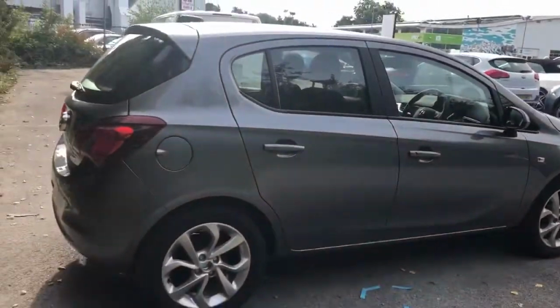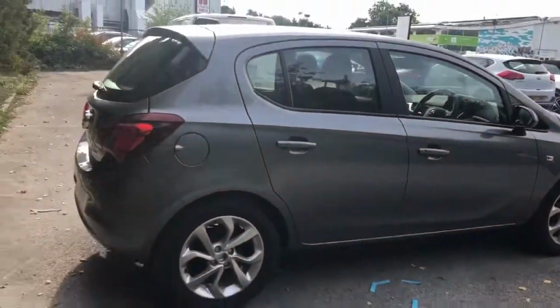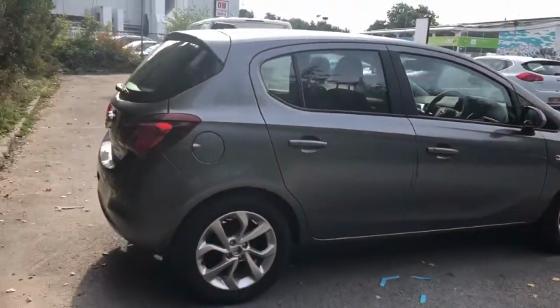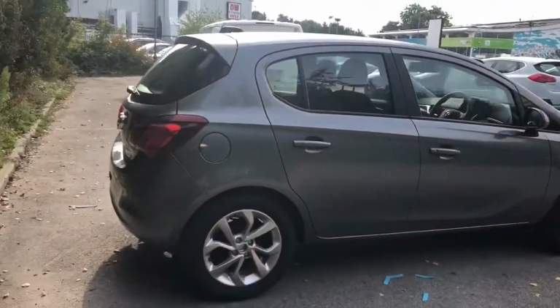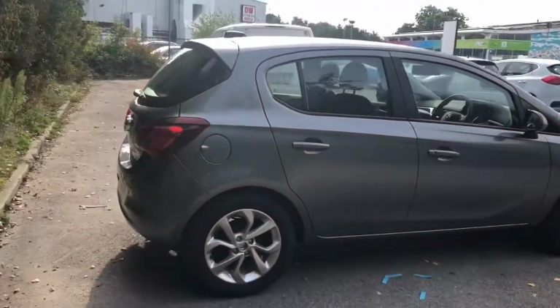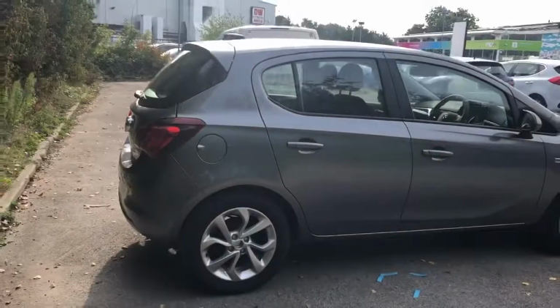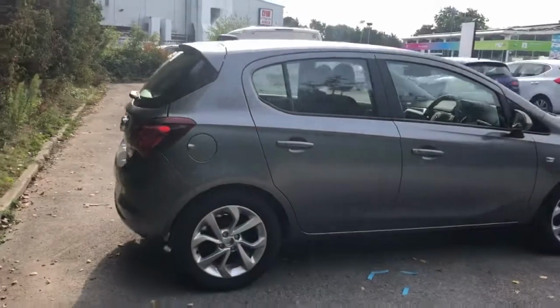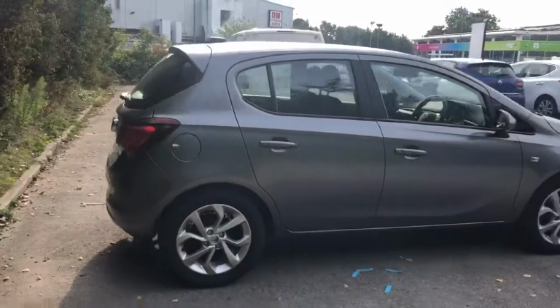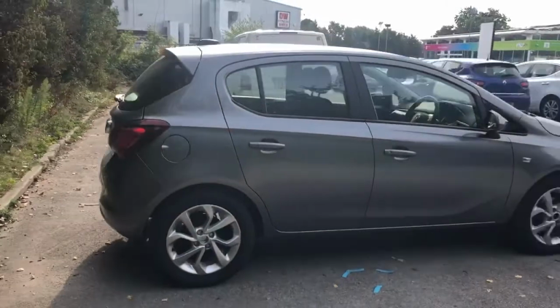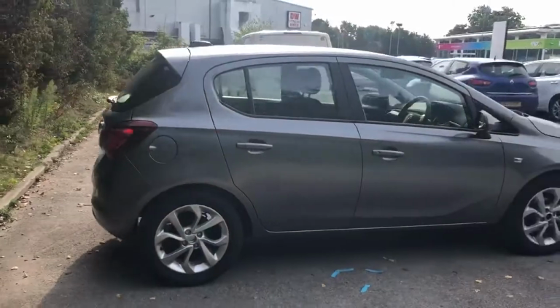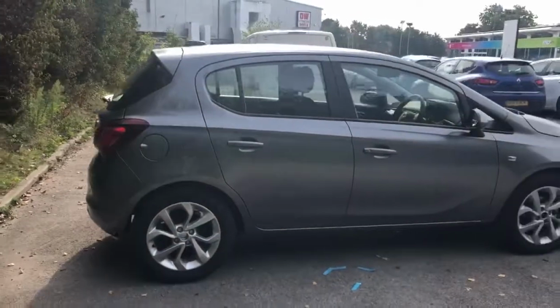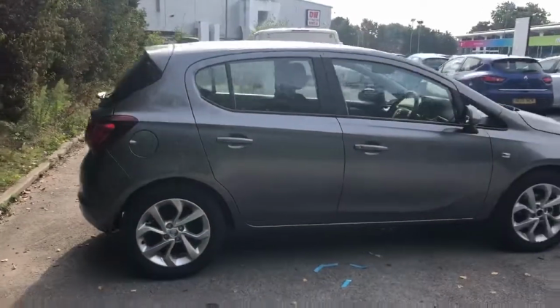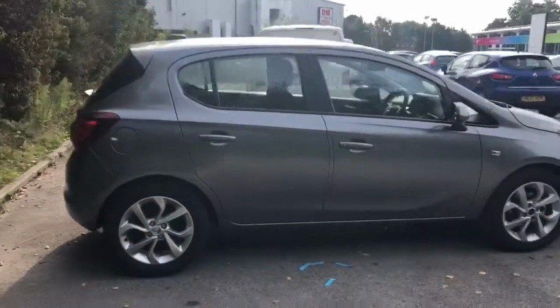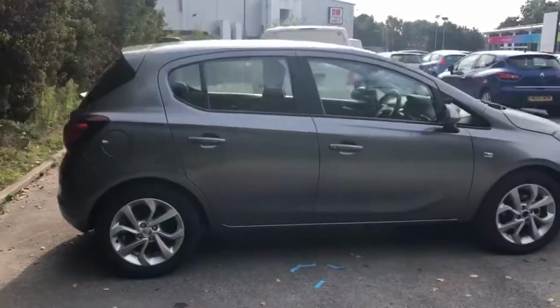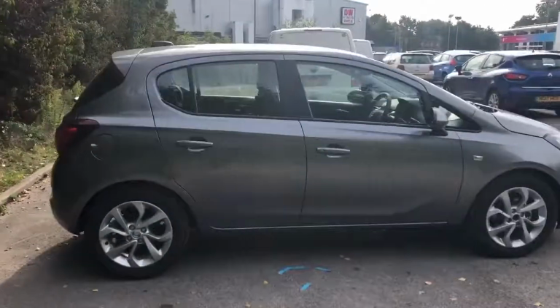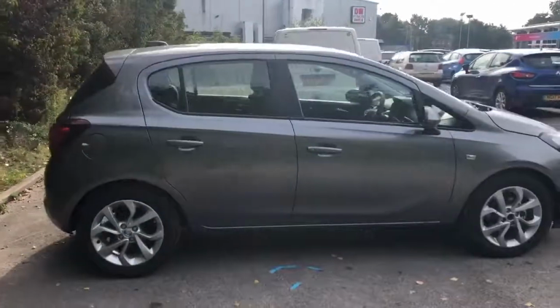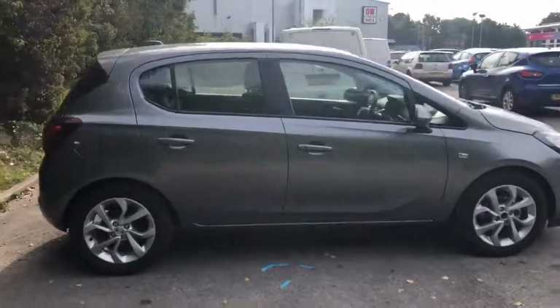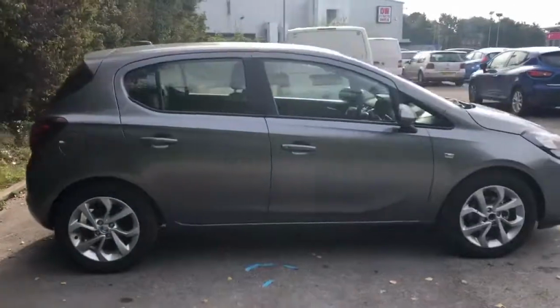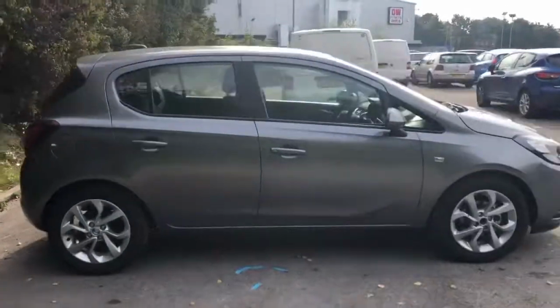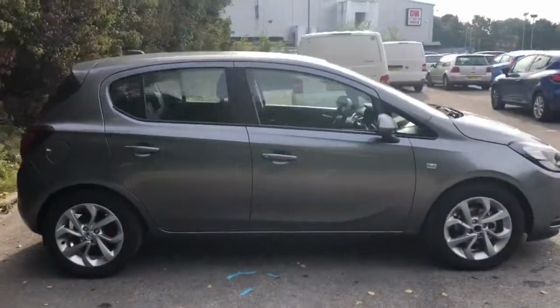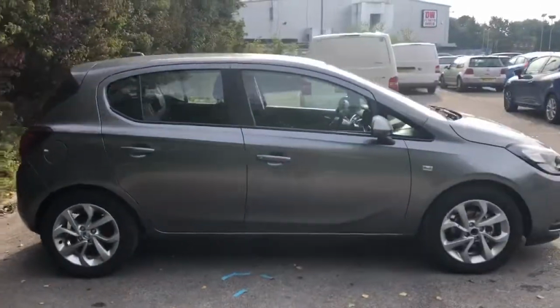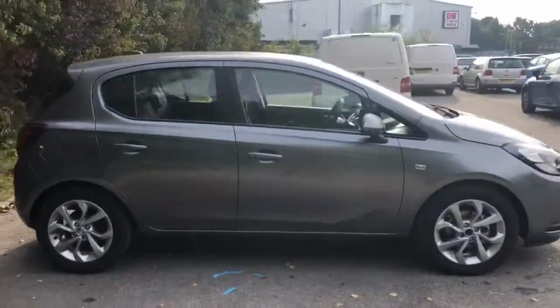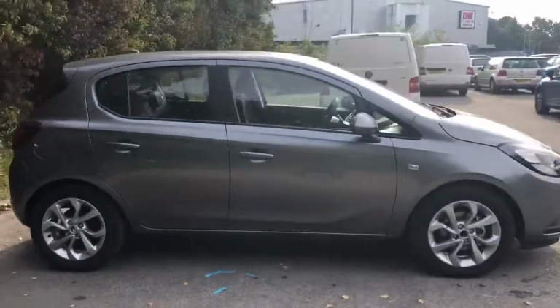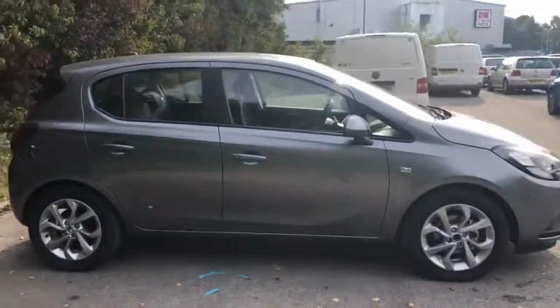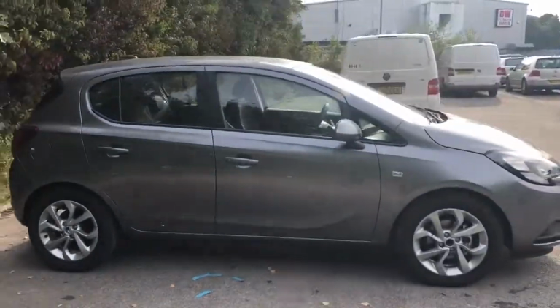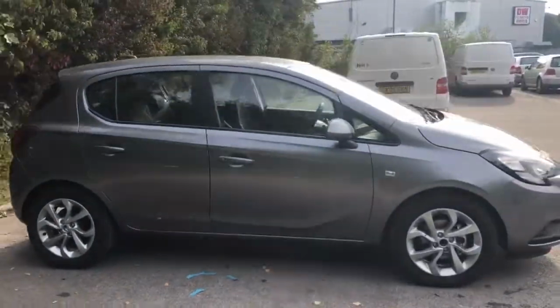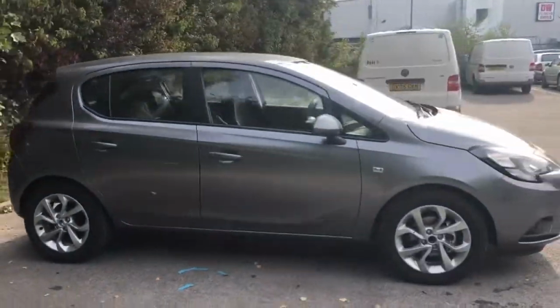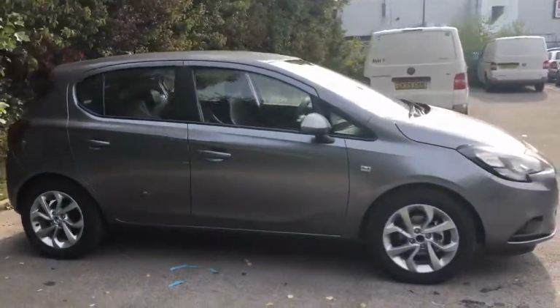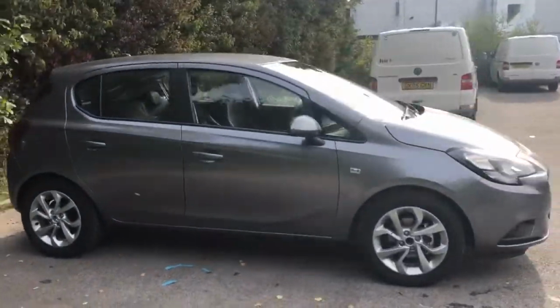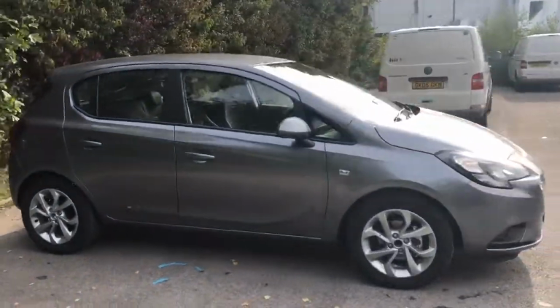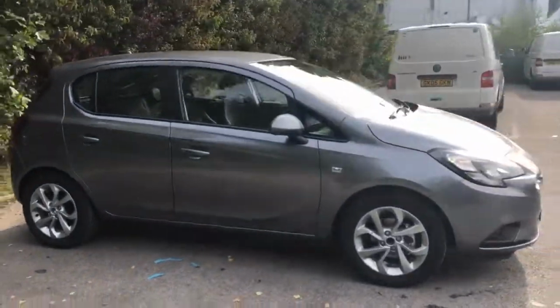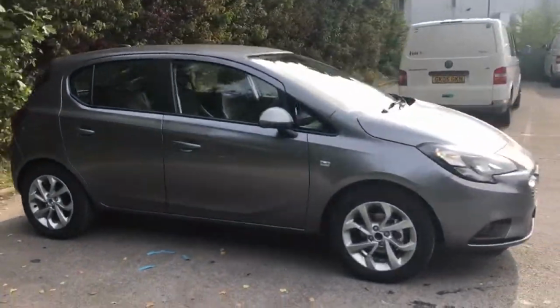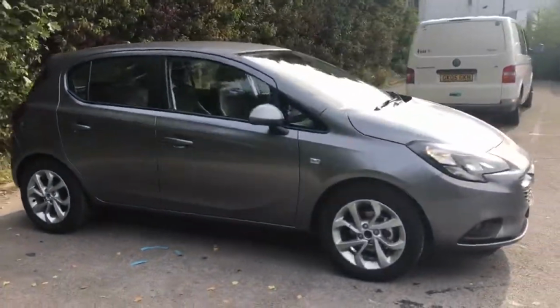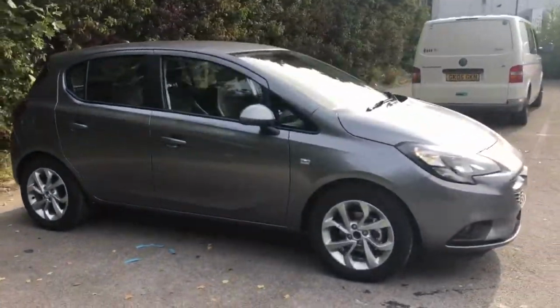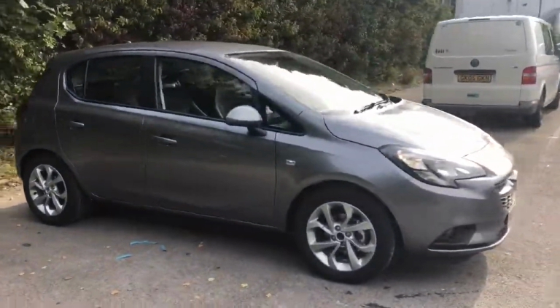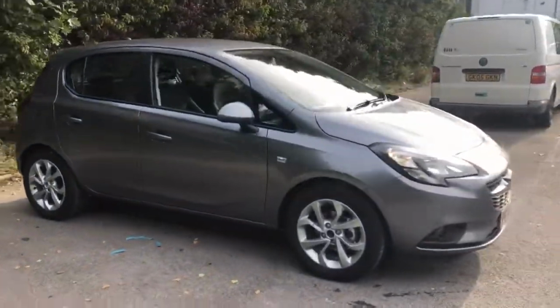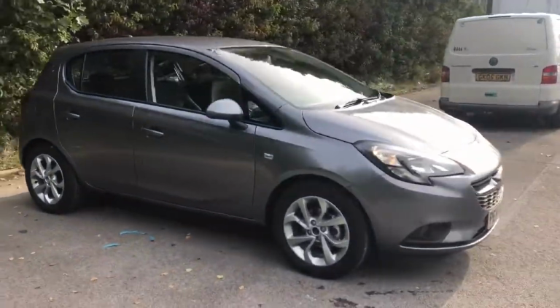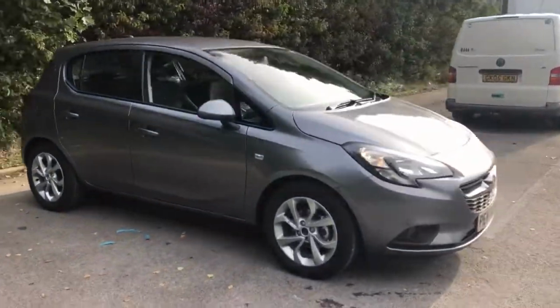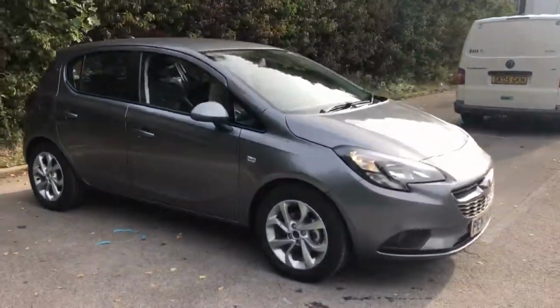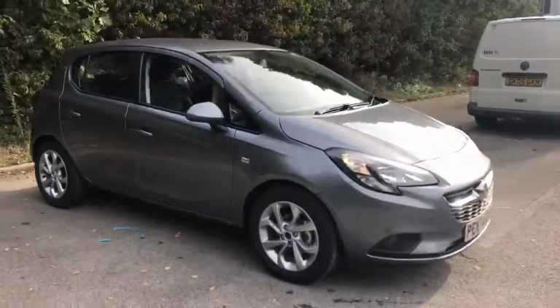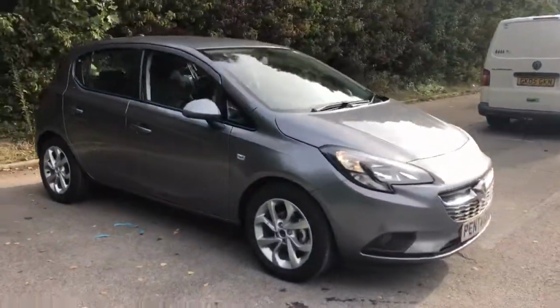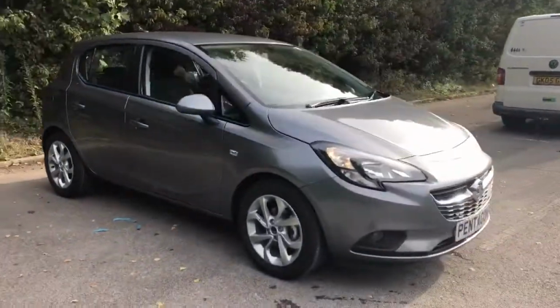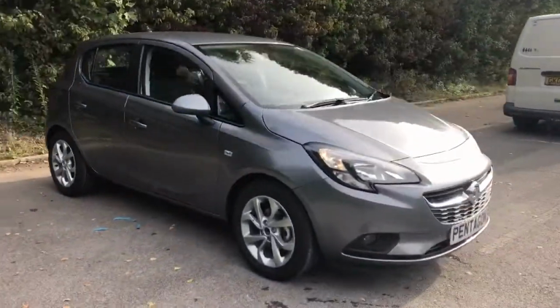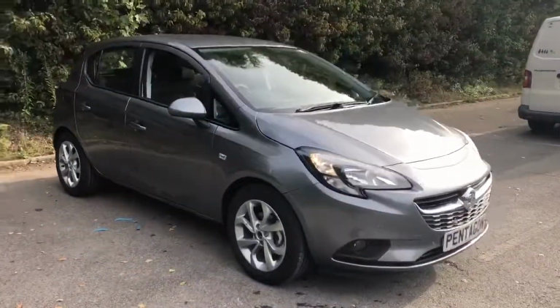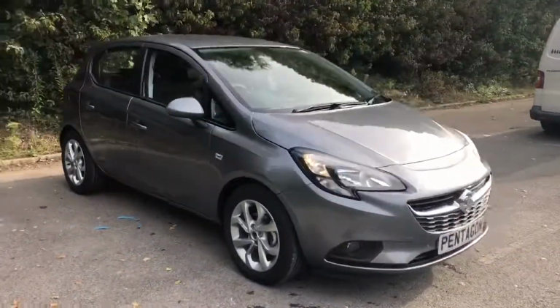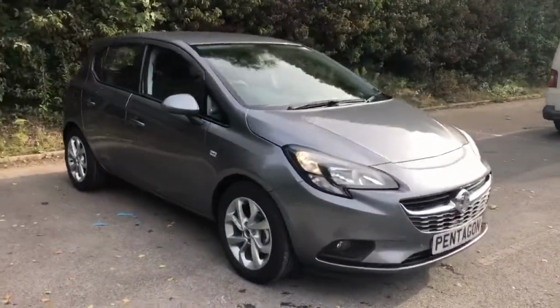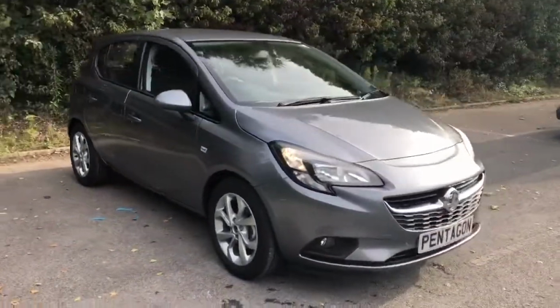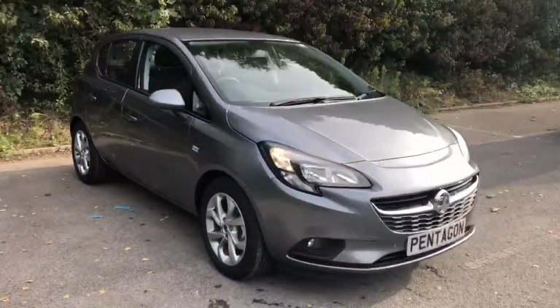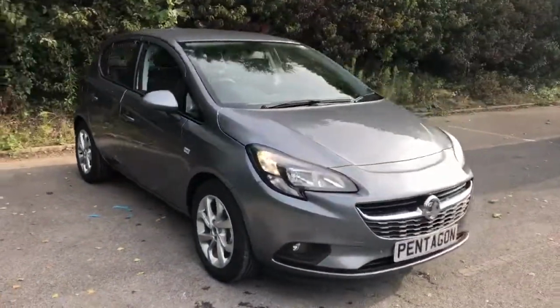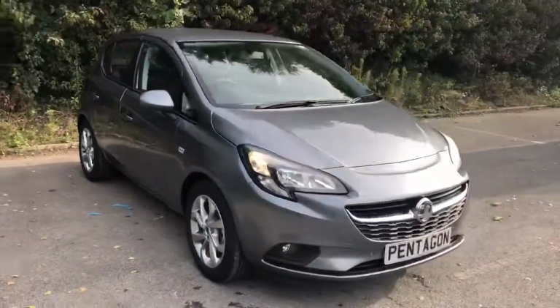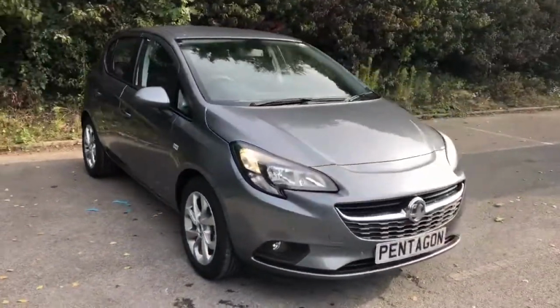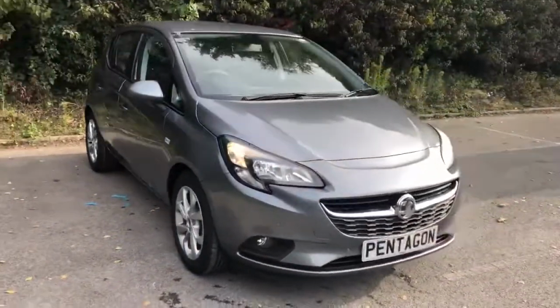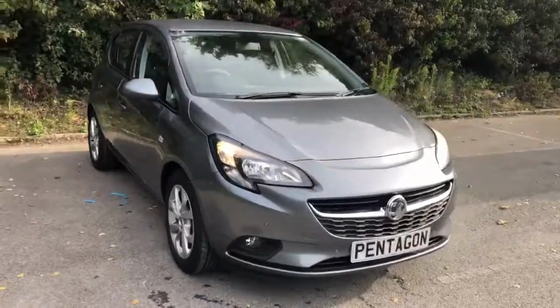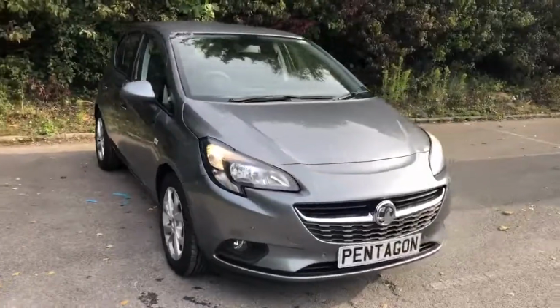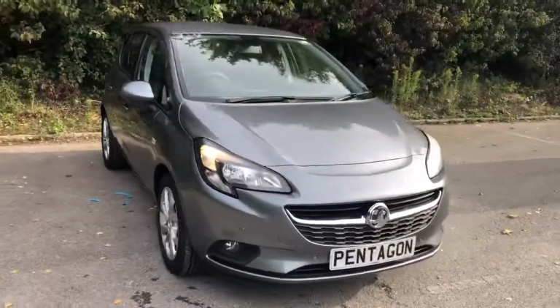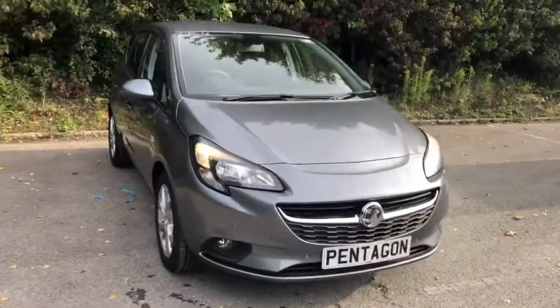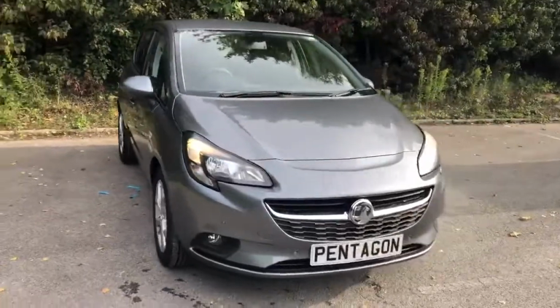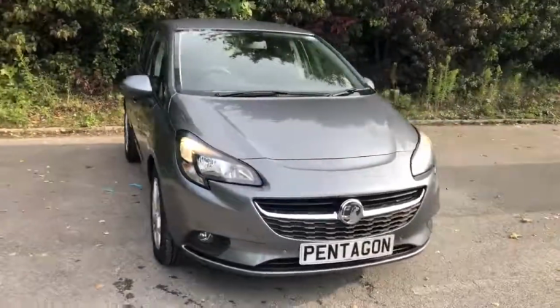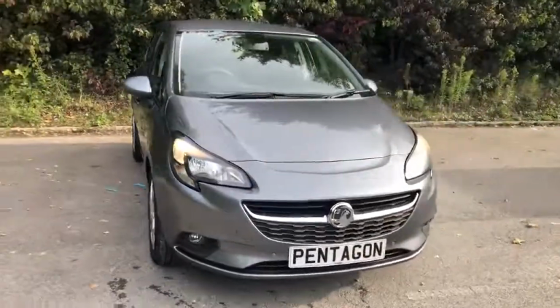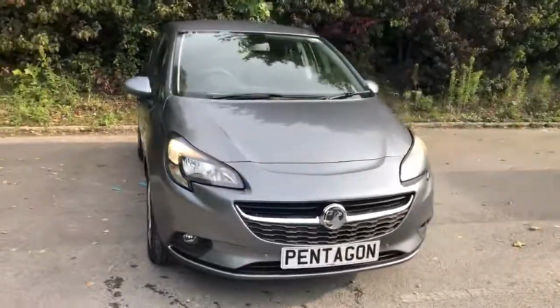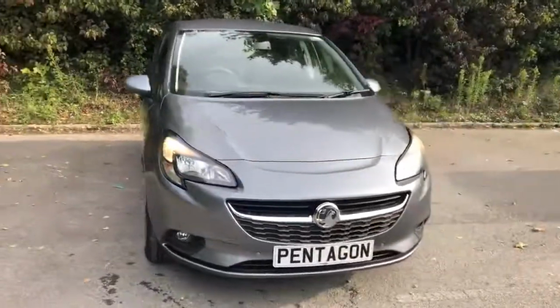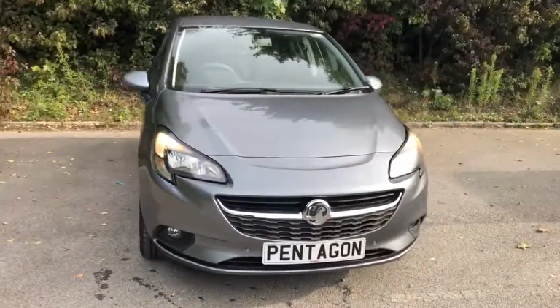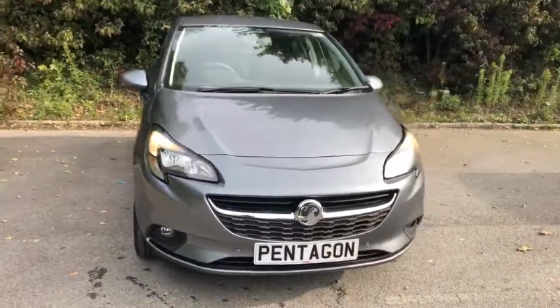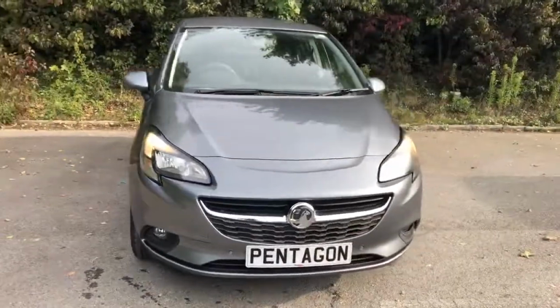And there we have the brand new Vauxhall Corsa. To arrange a viewing or book a test drive, please contact Pentagon Vauxhall at Lincoln Tritton Road.